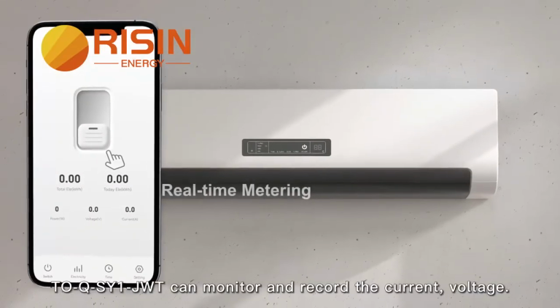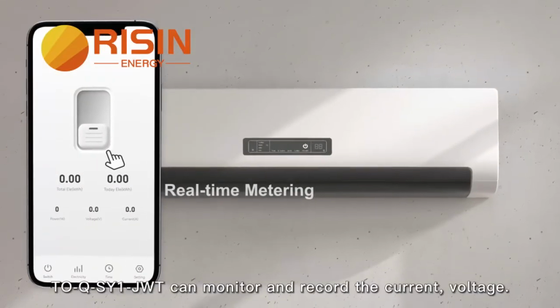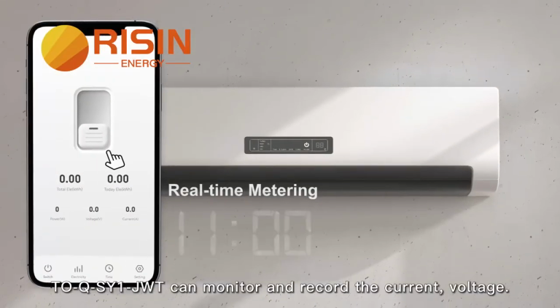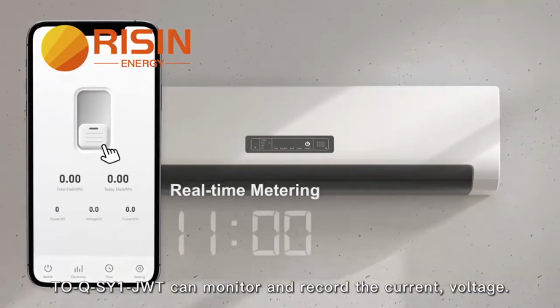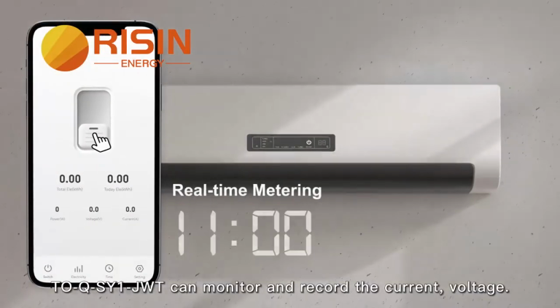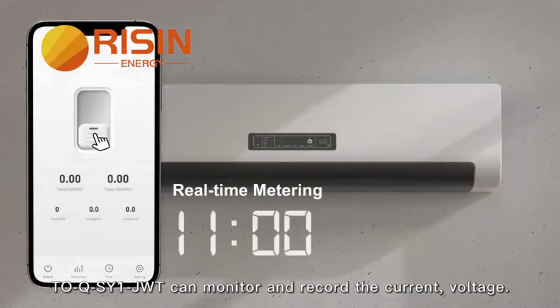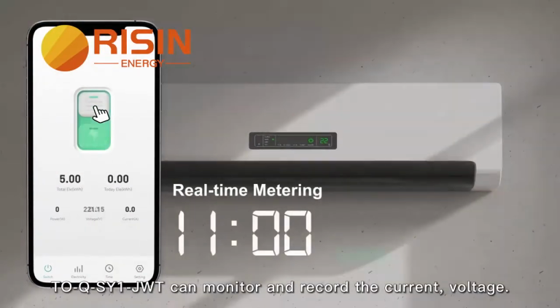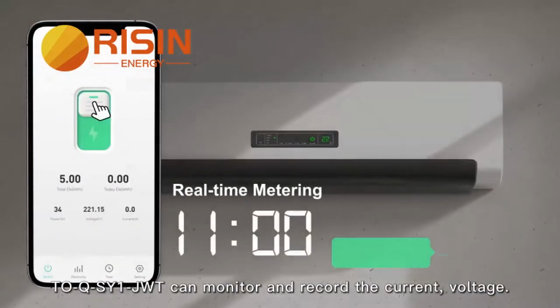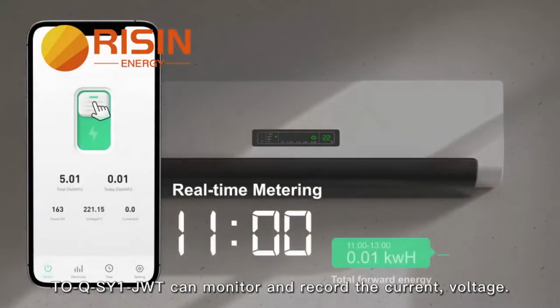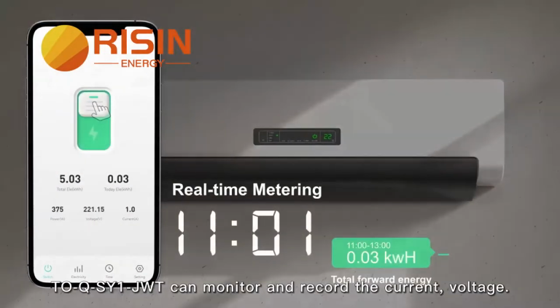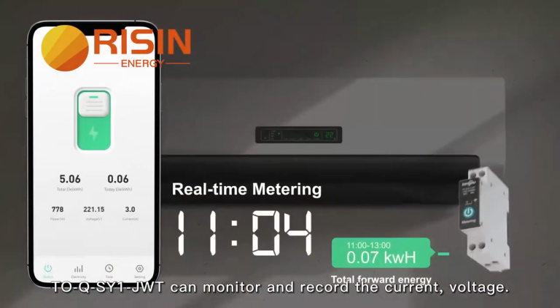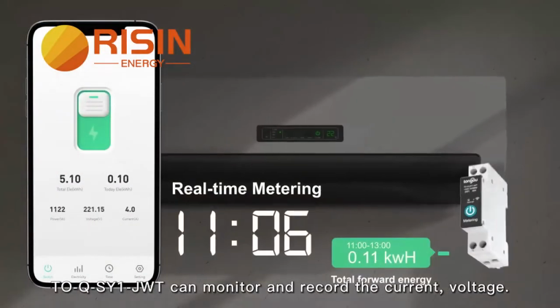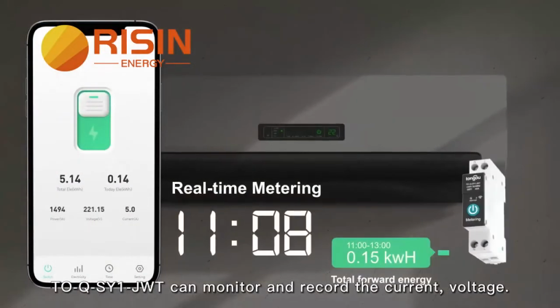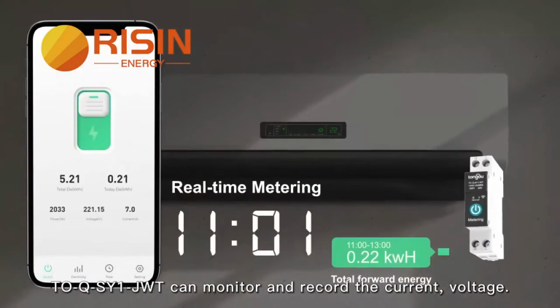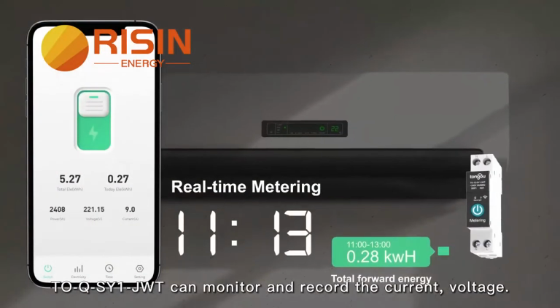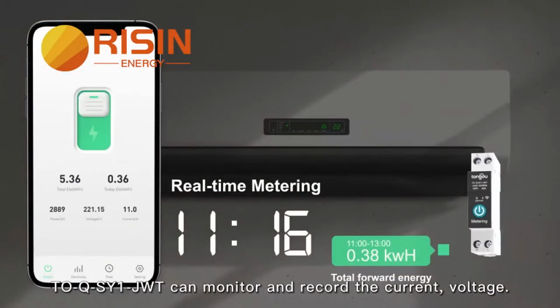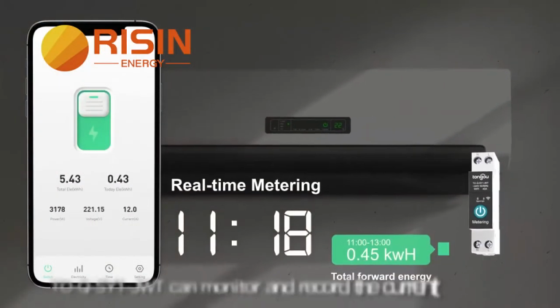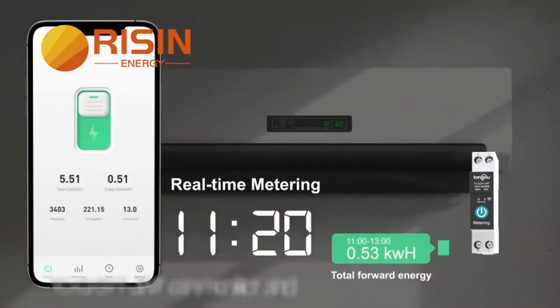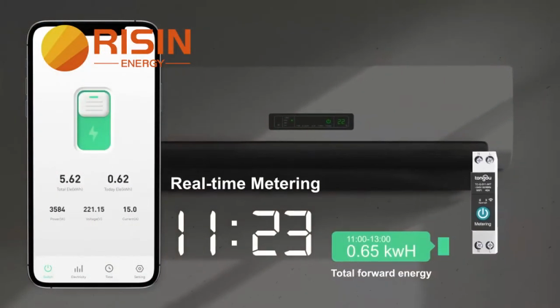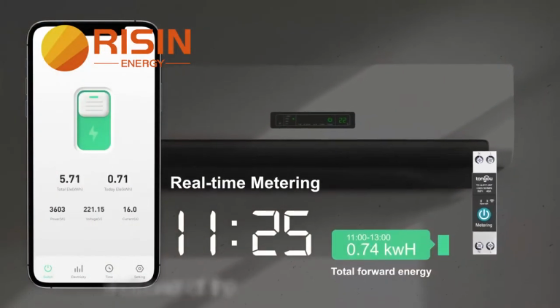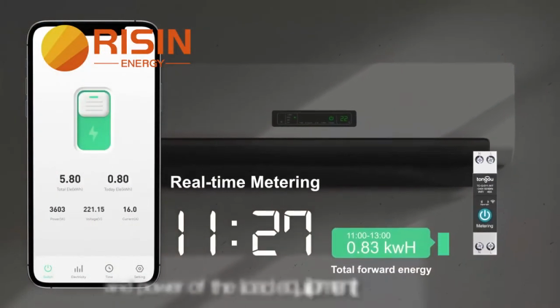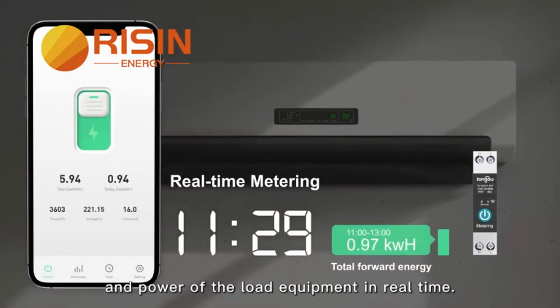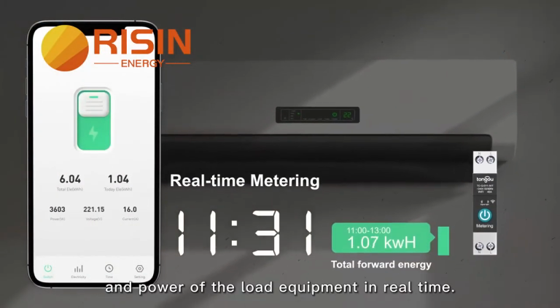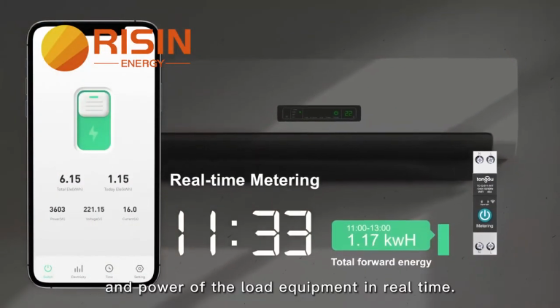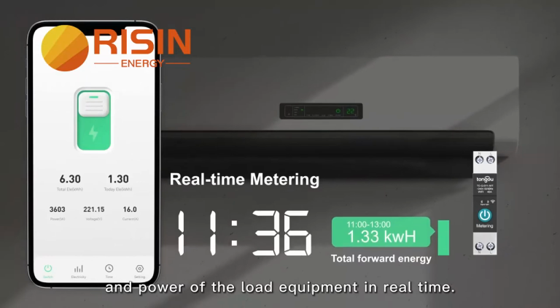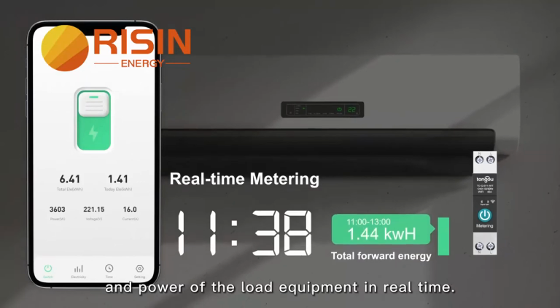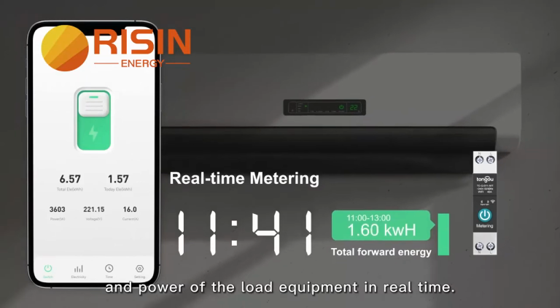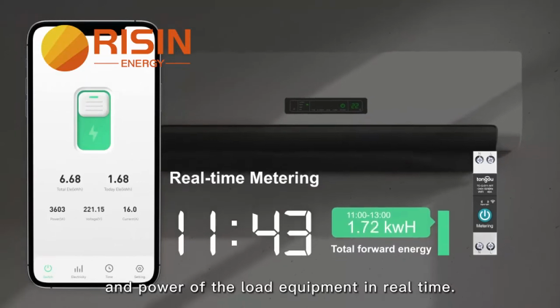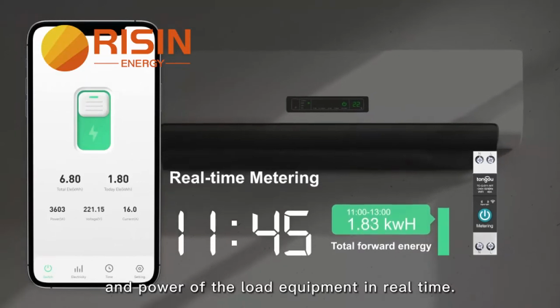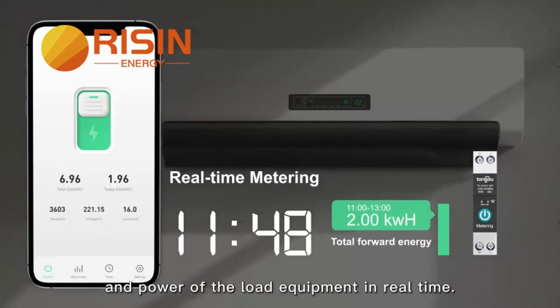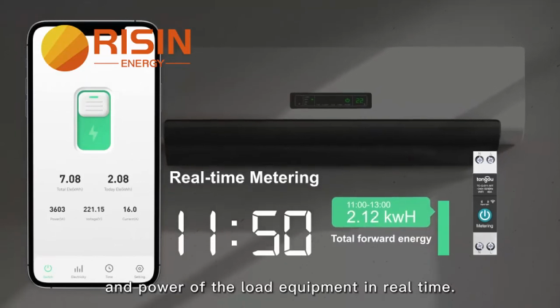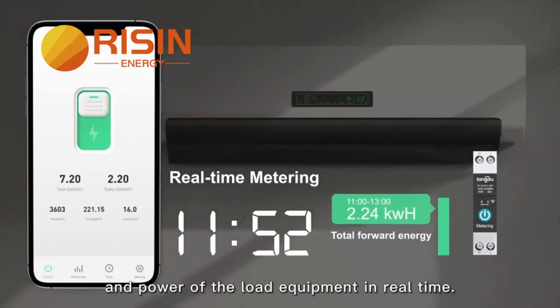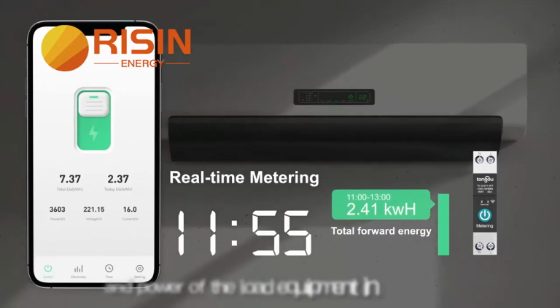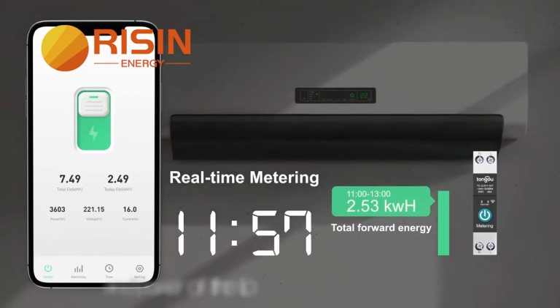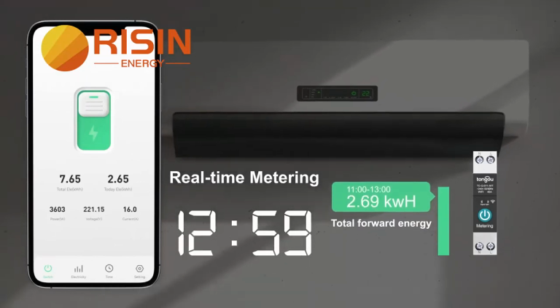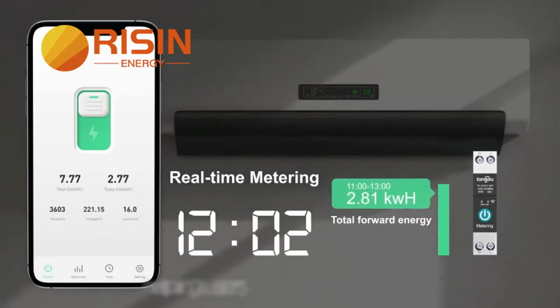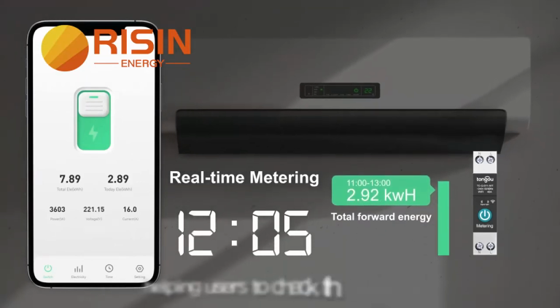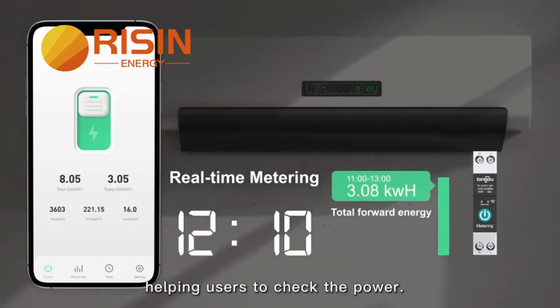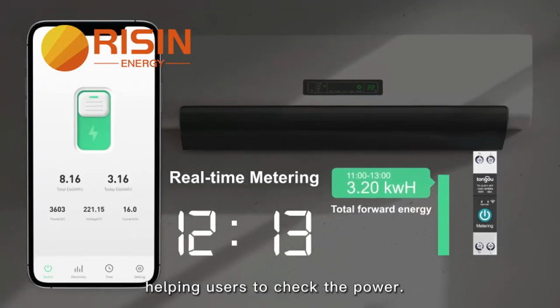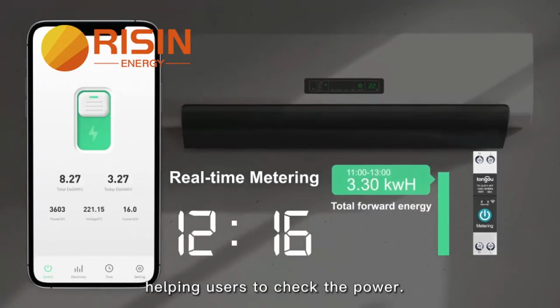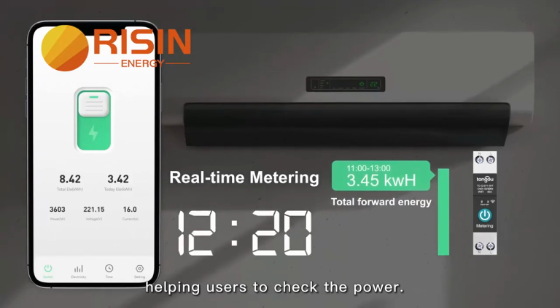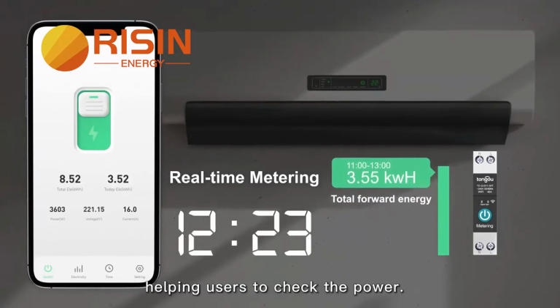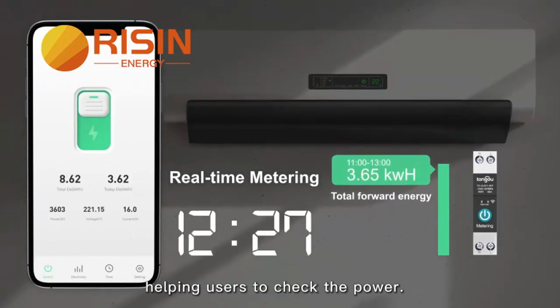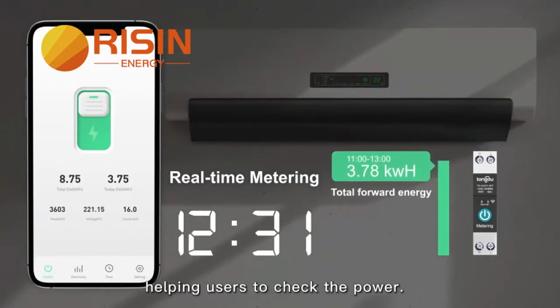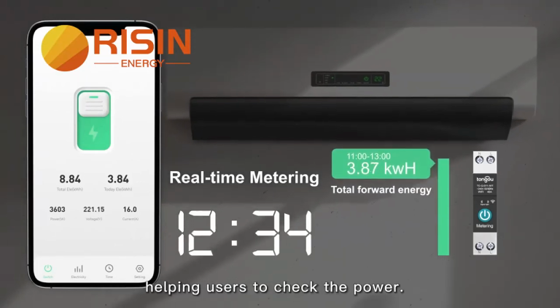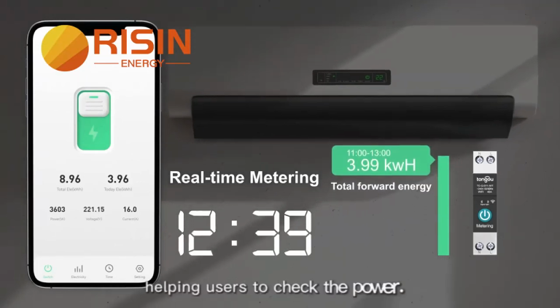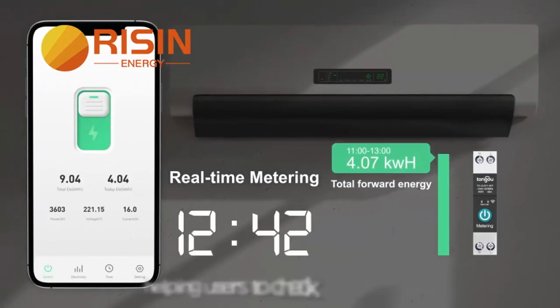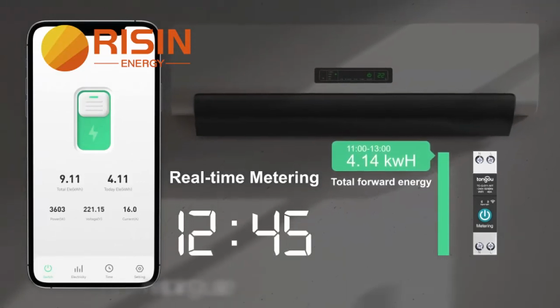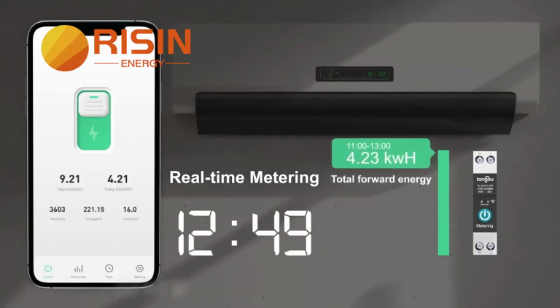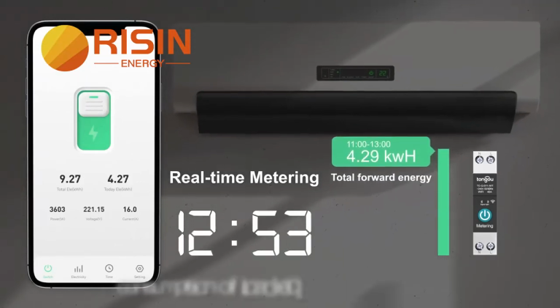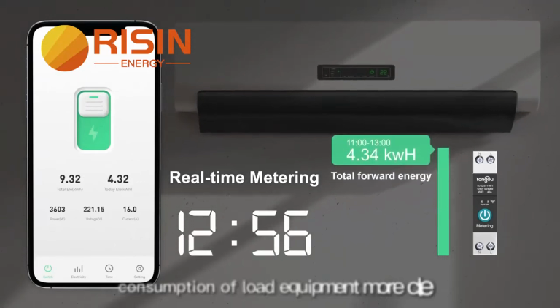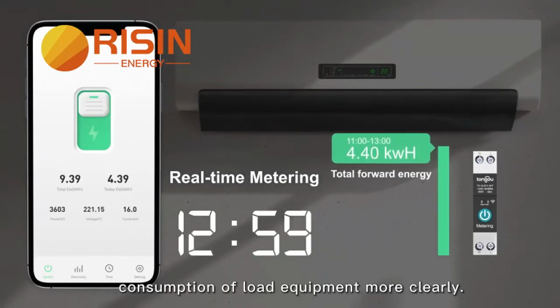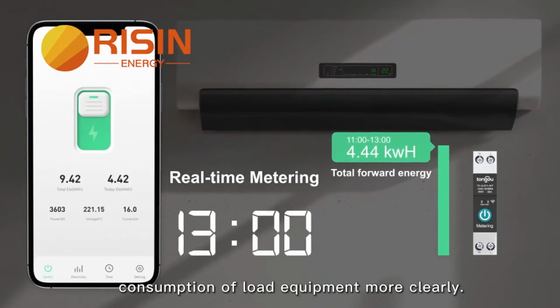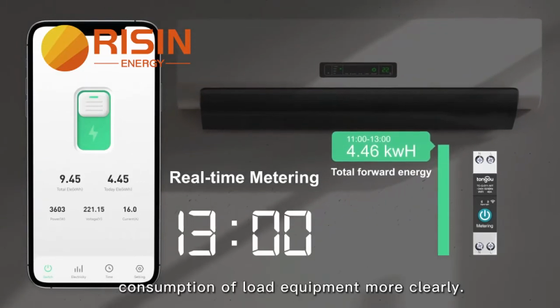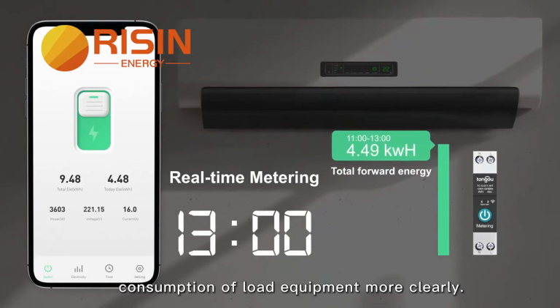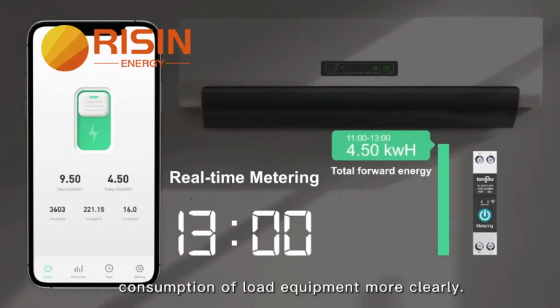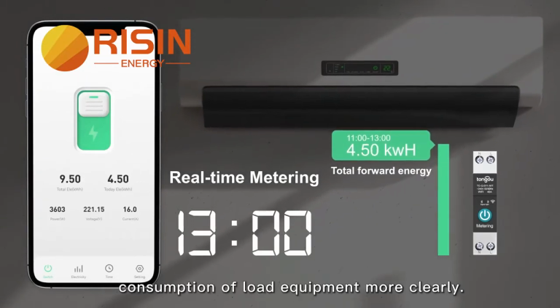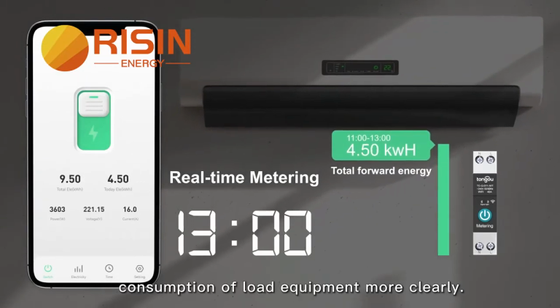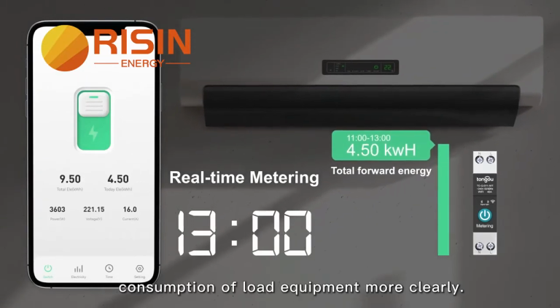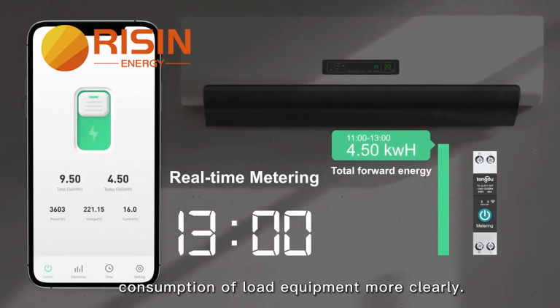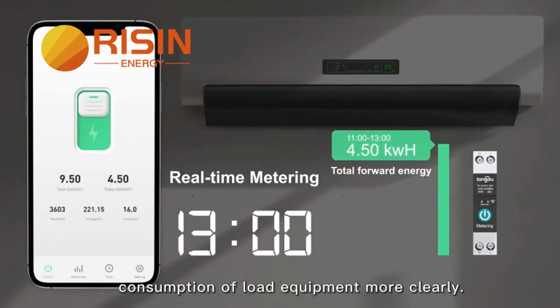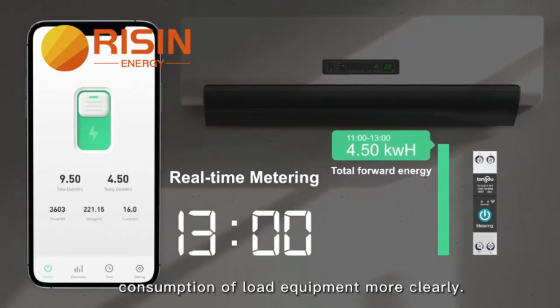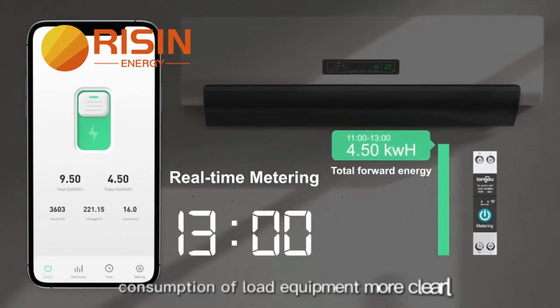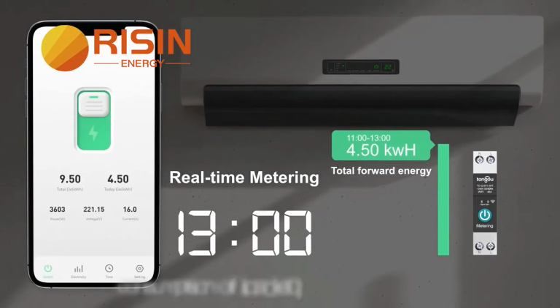Jude thermometer and record the current, voltage and power of the load equipment in real time, helping users to check the power consumption of load equipment more clearly.